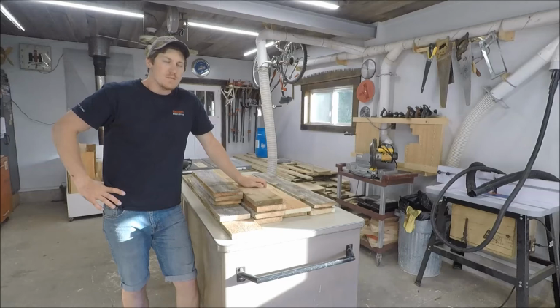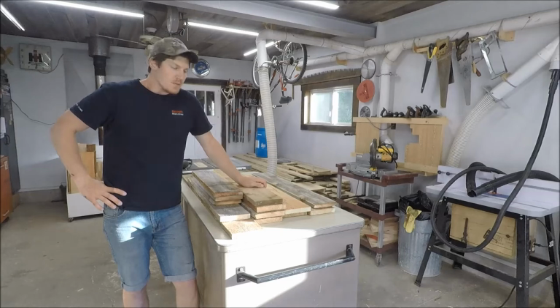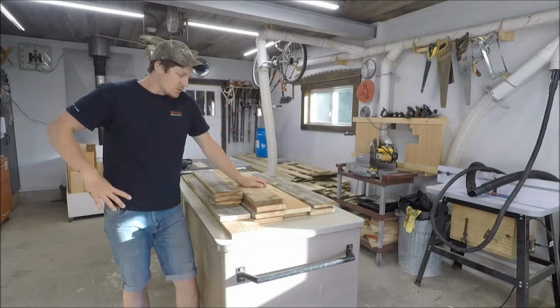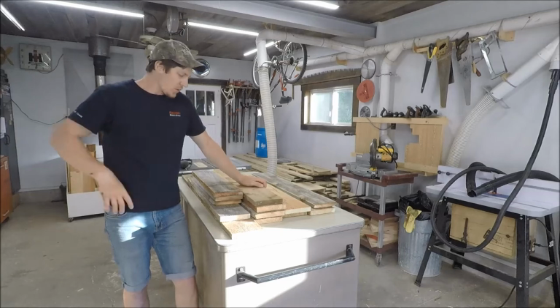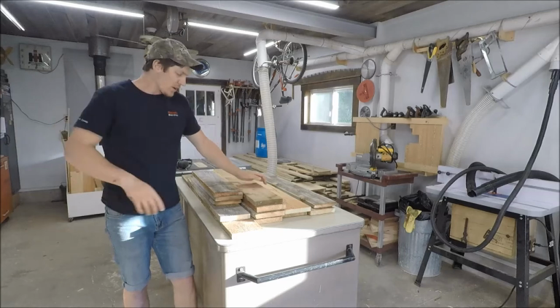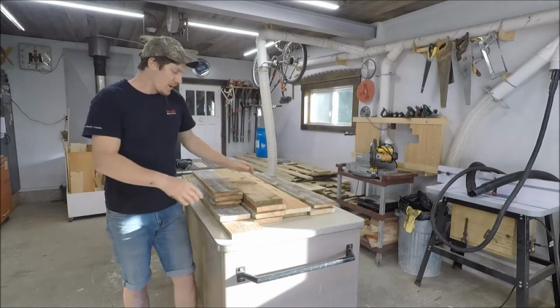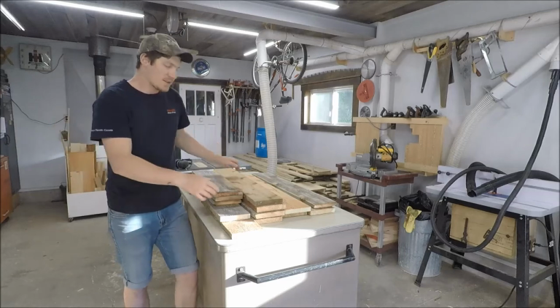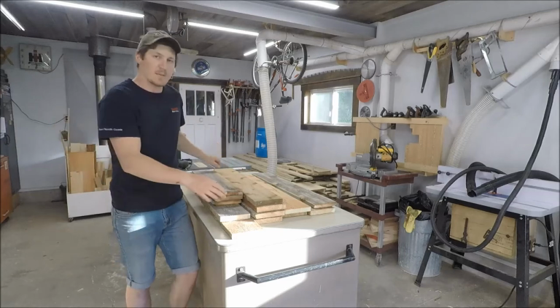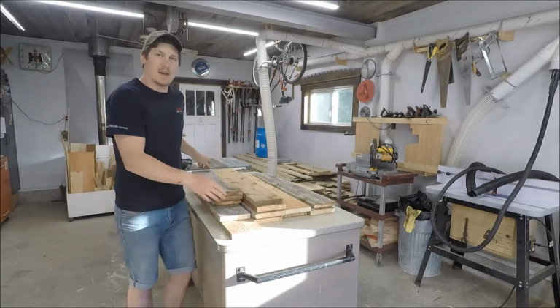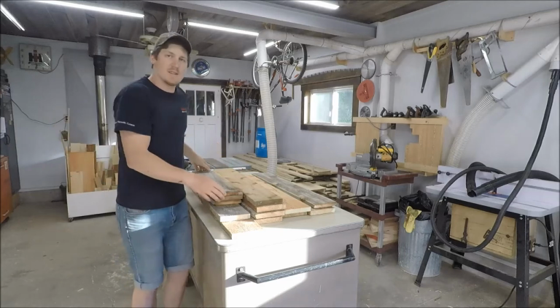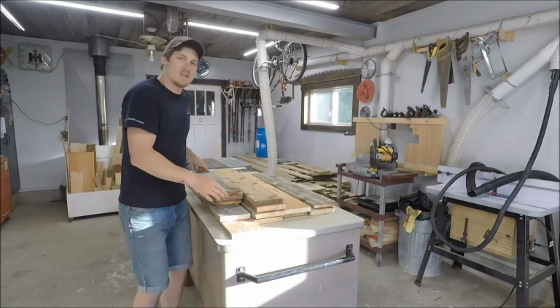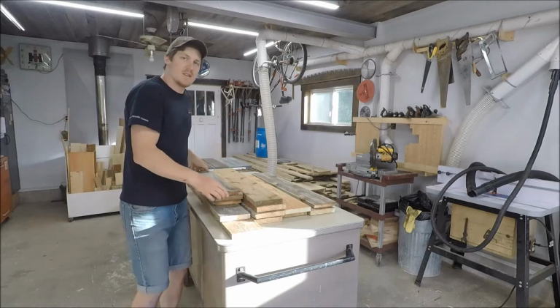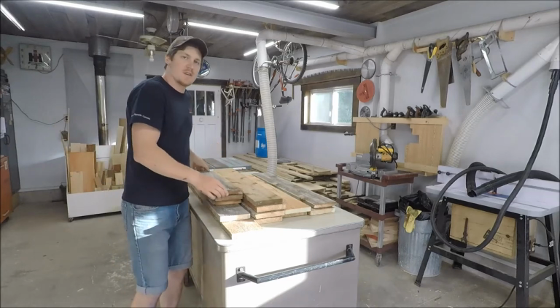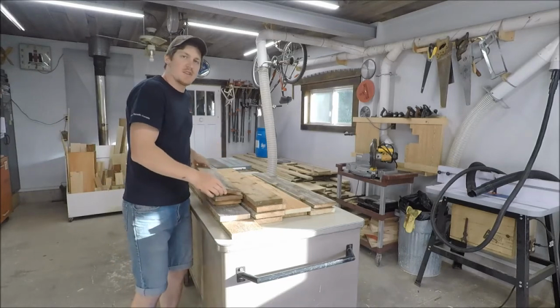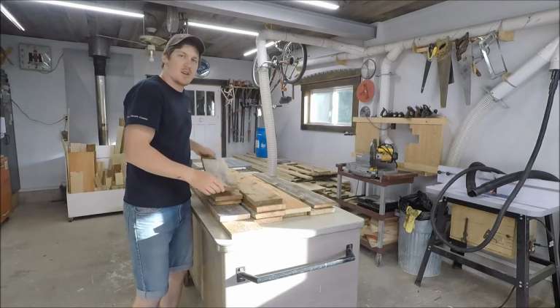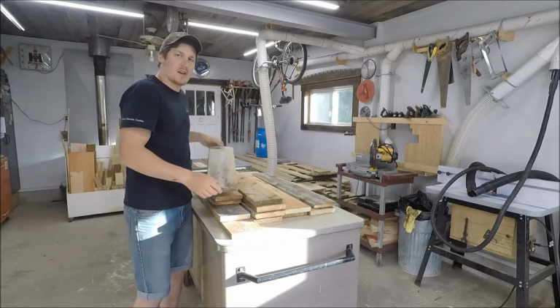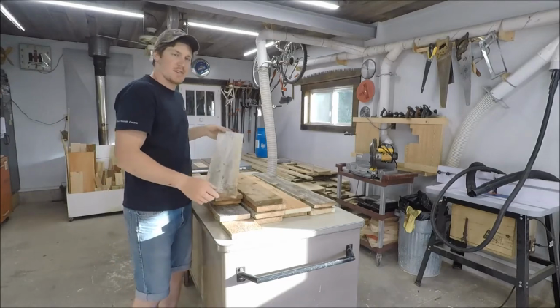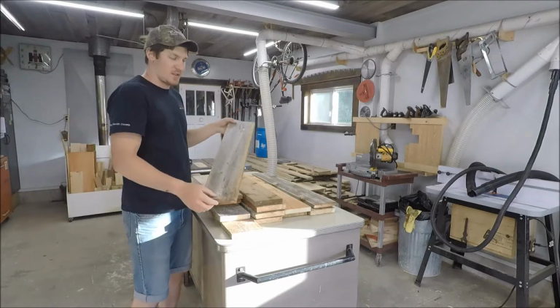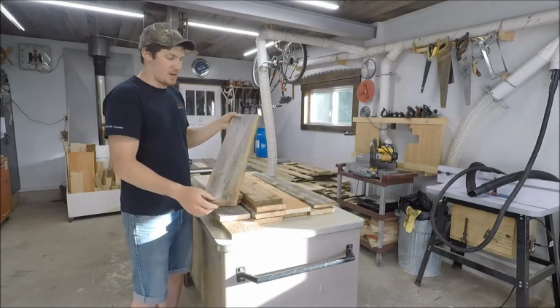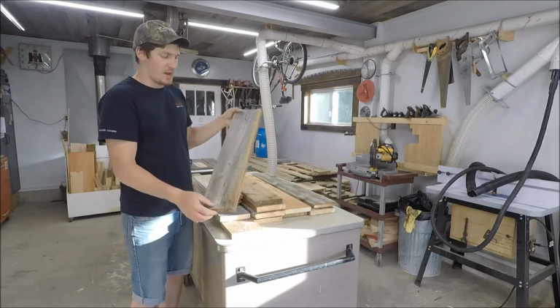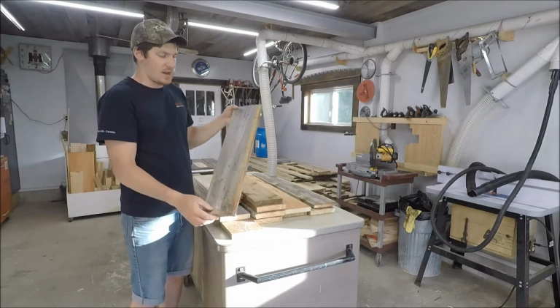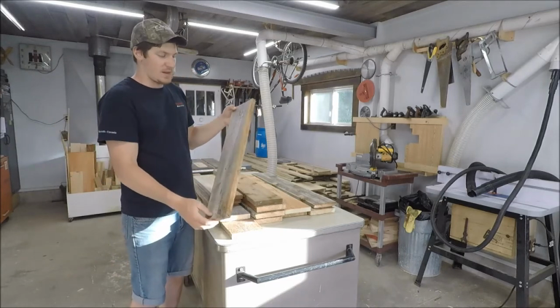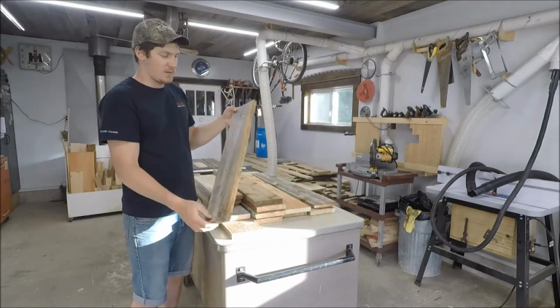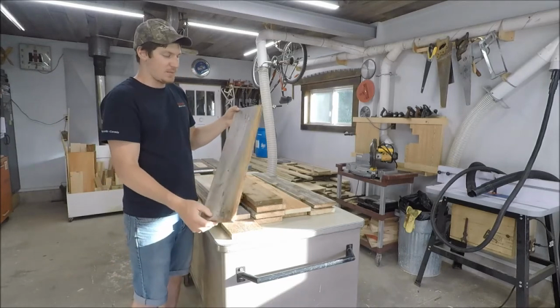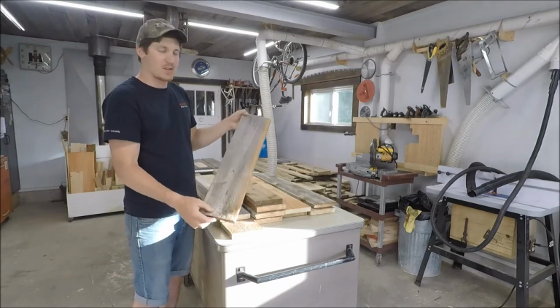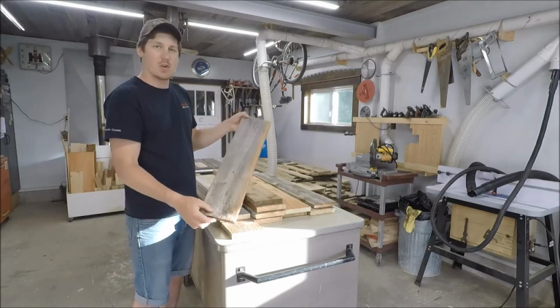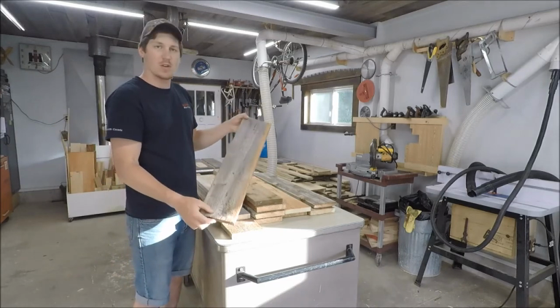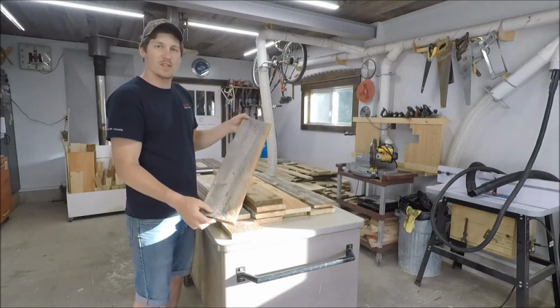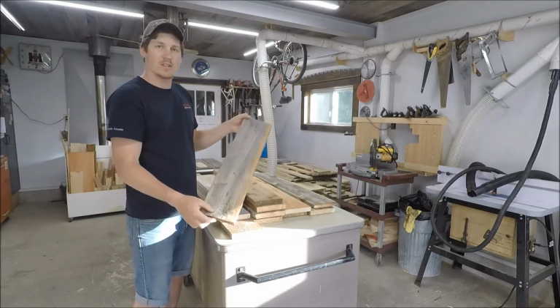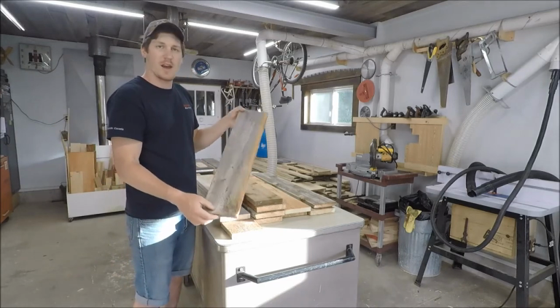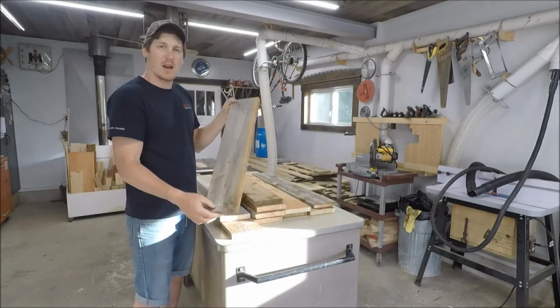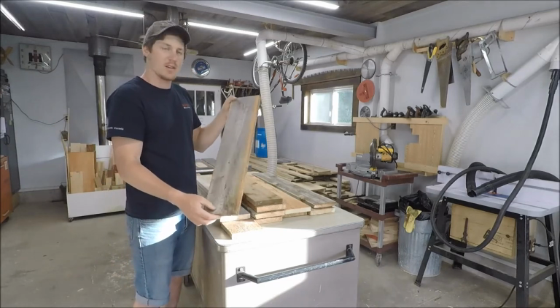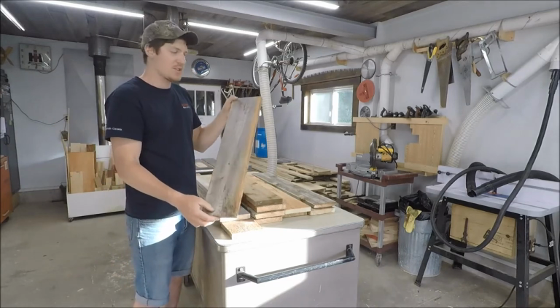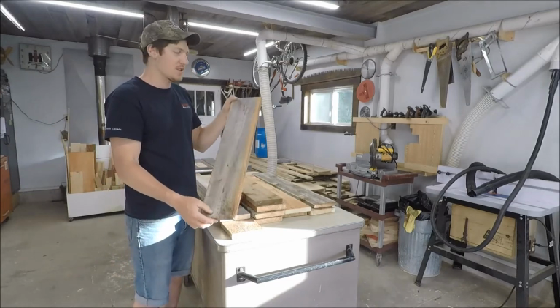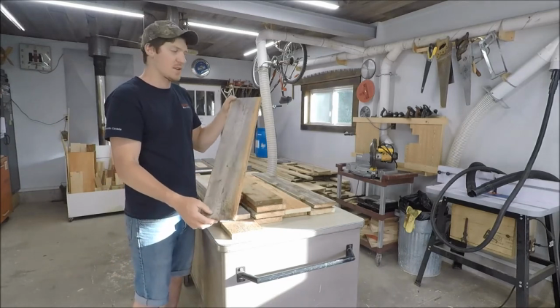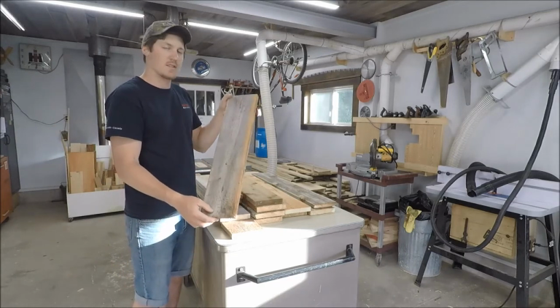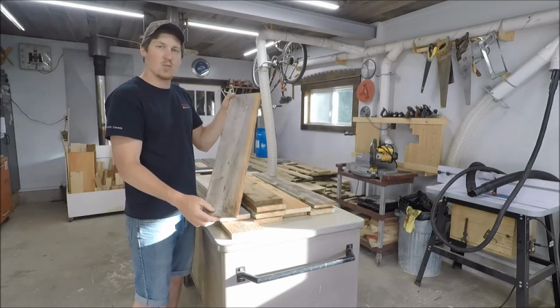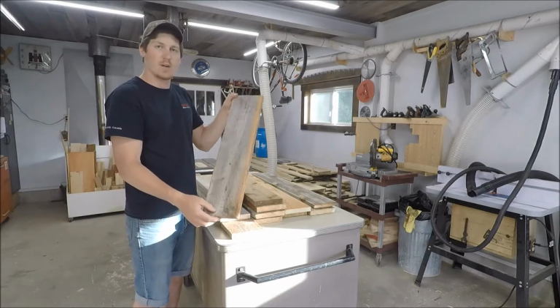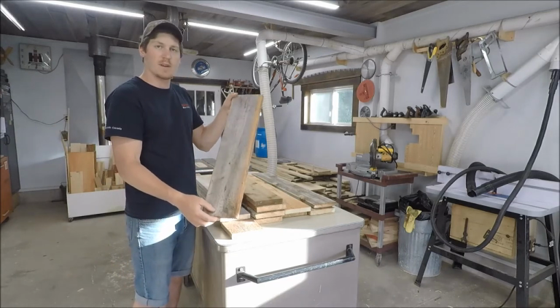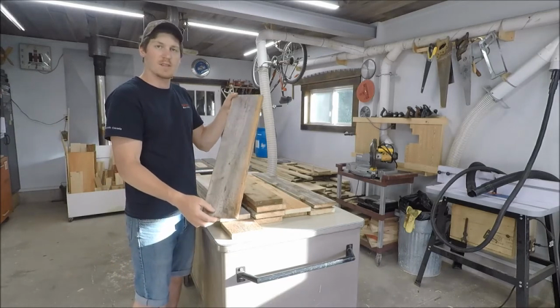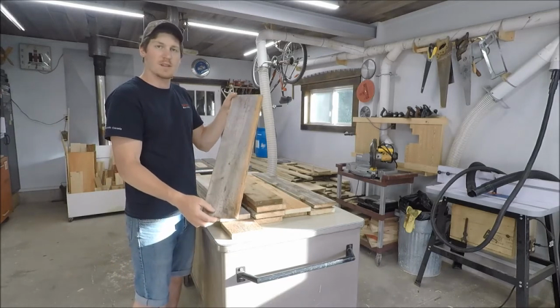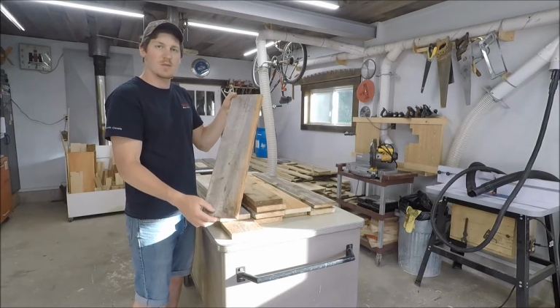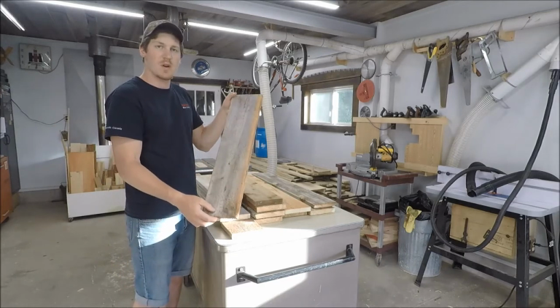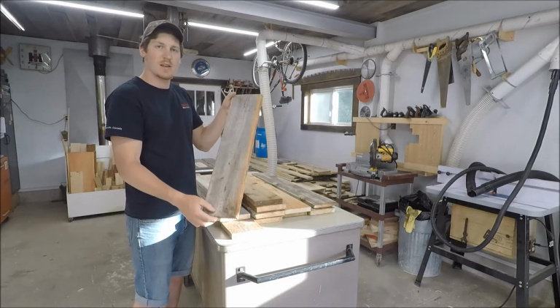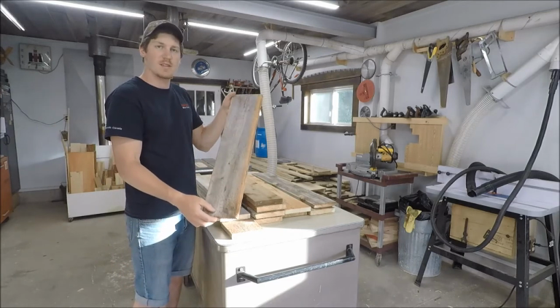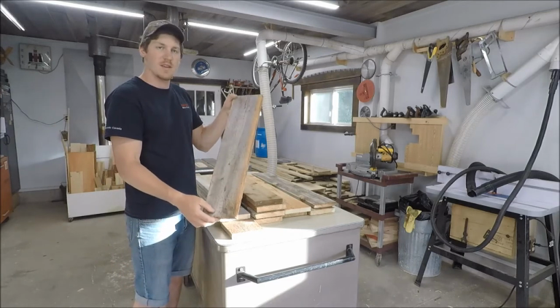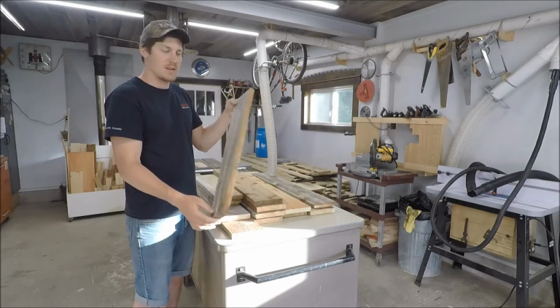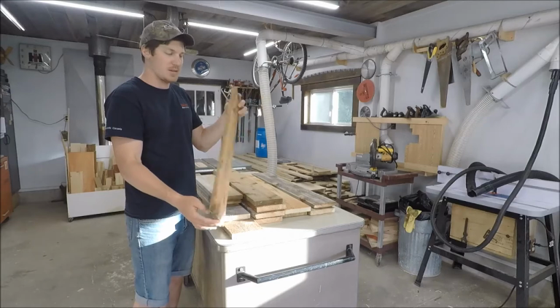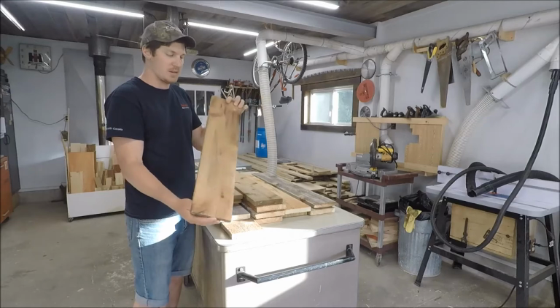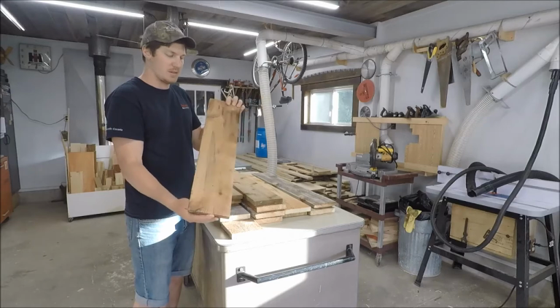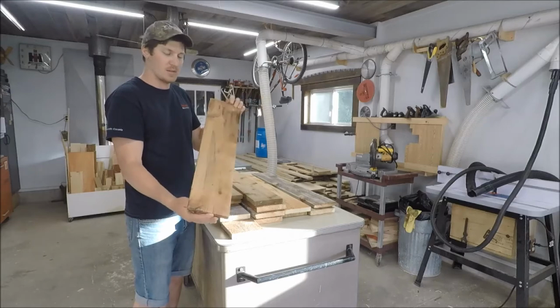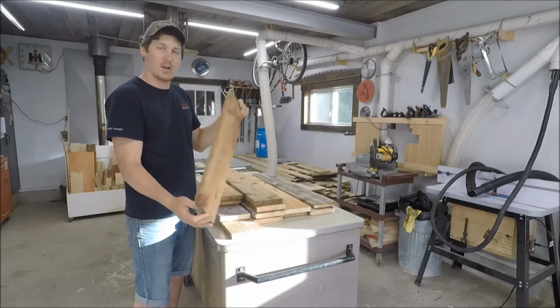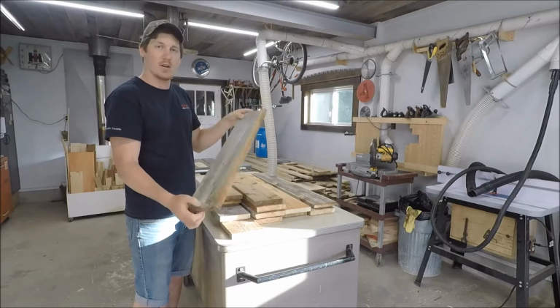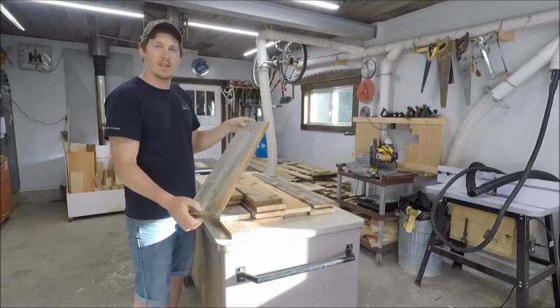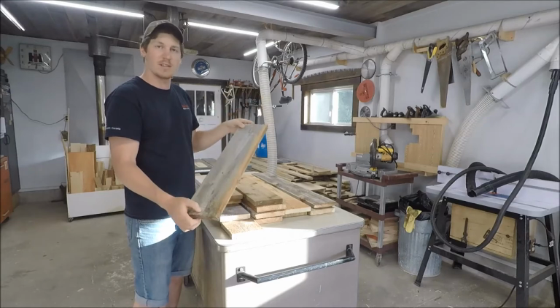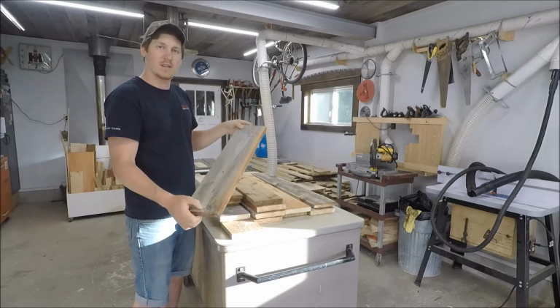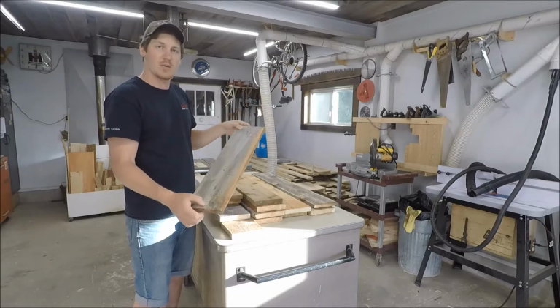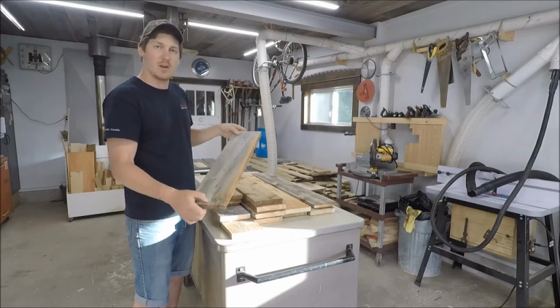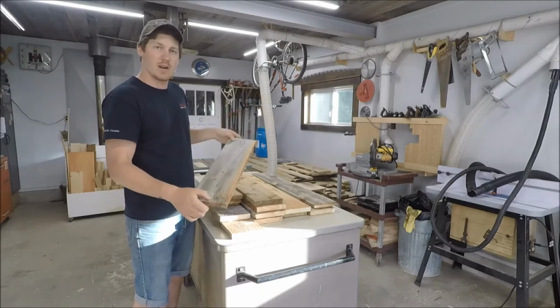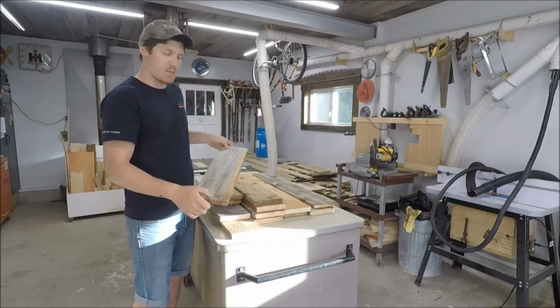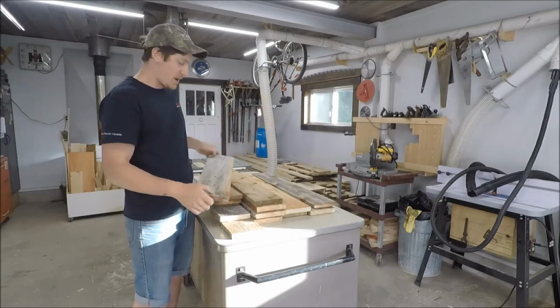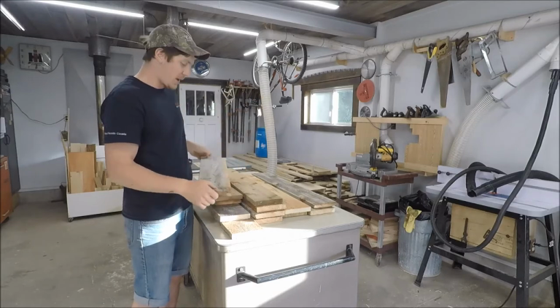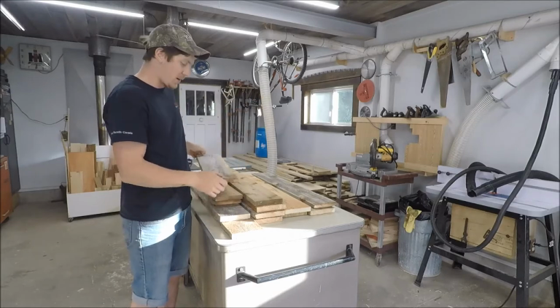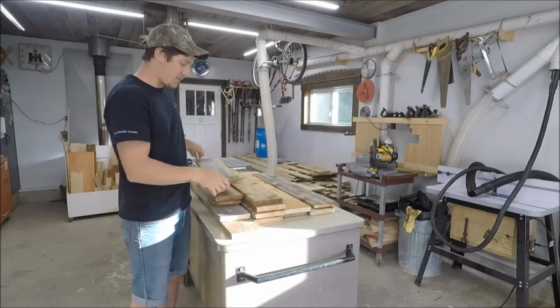So we're going to make some nice cedar shutters today, Muskoka style. Just got some 1x6 raw cedar, so let's get to work on making them.